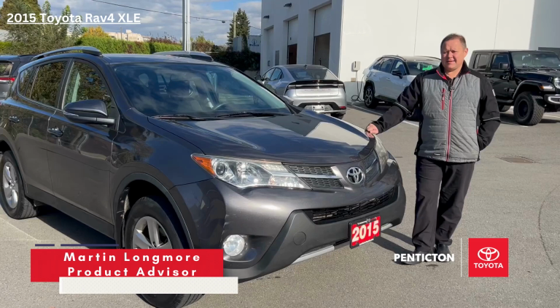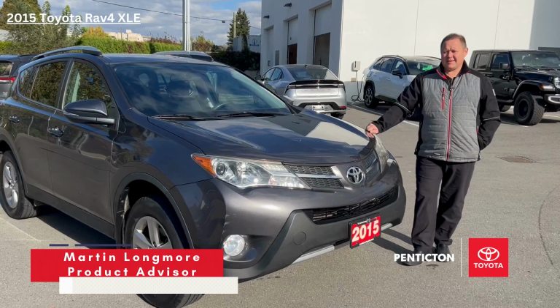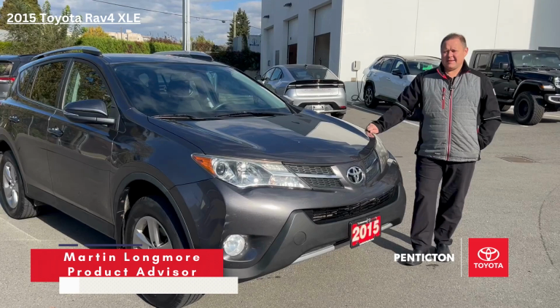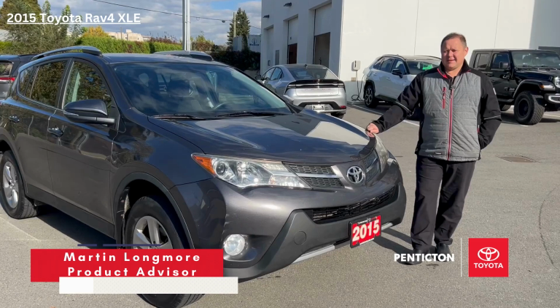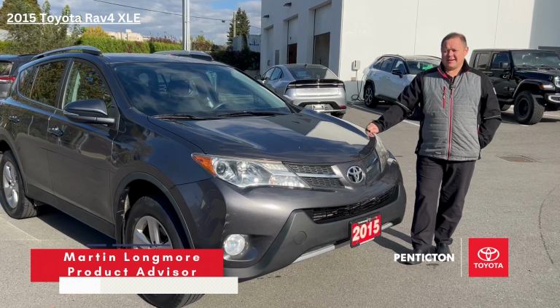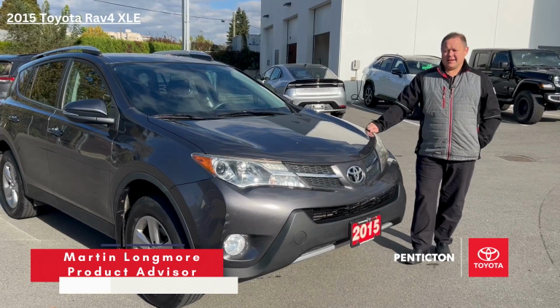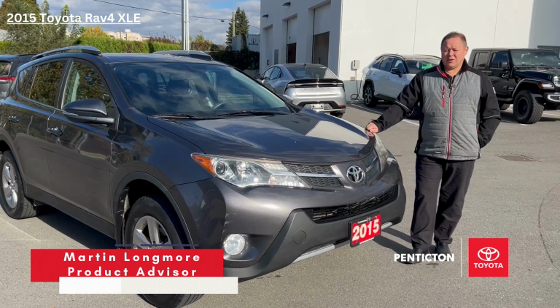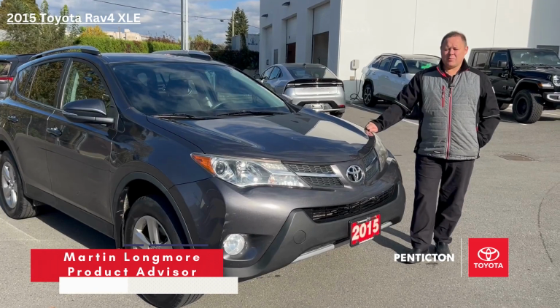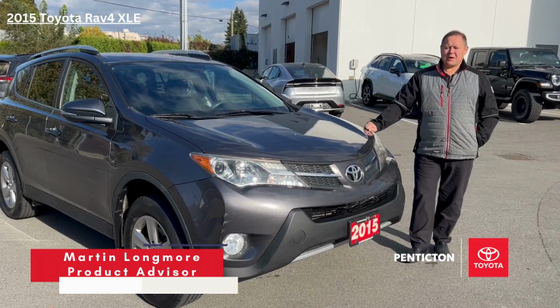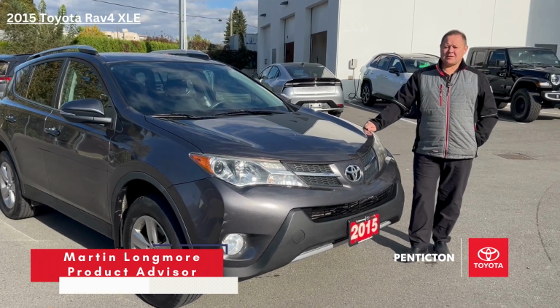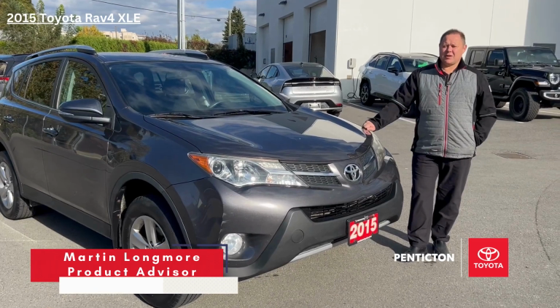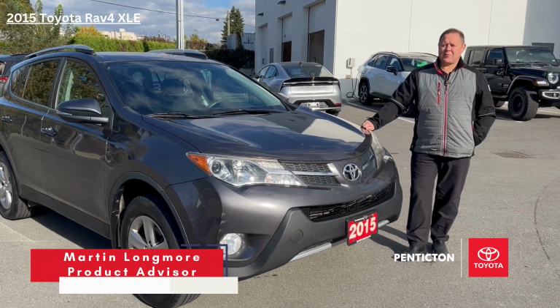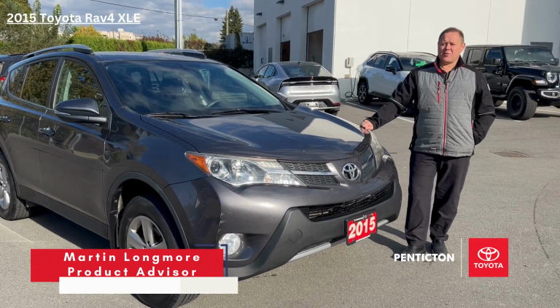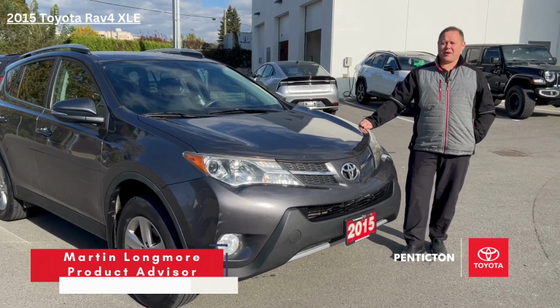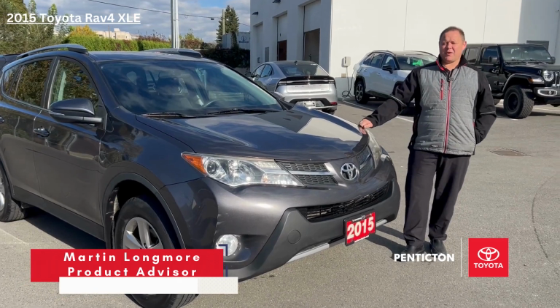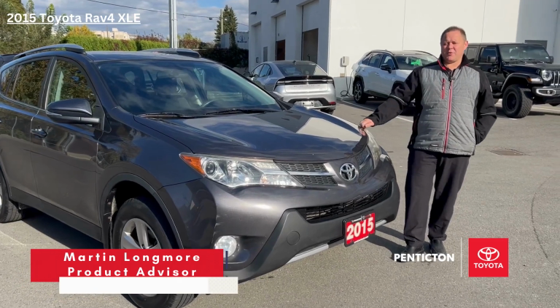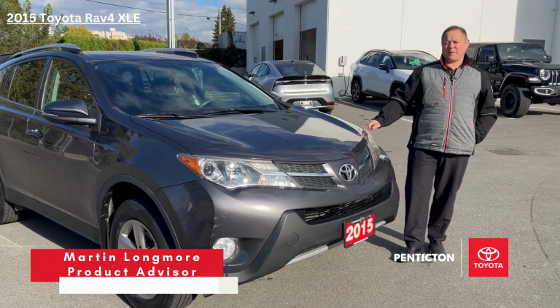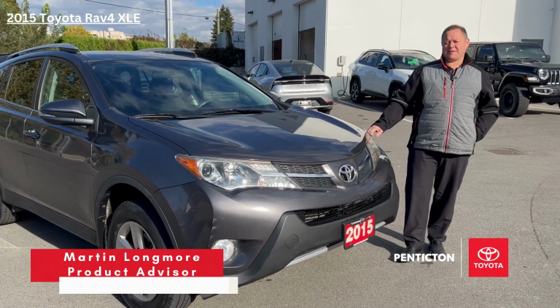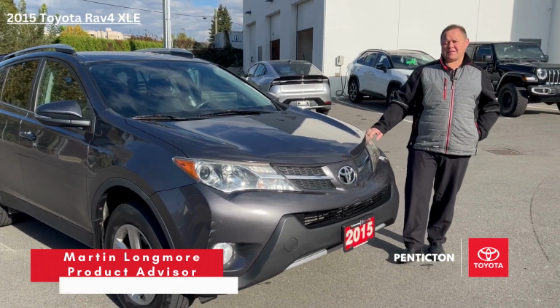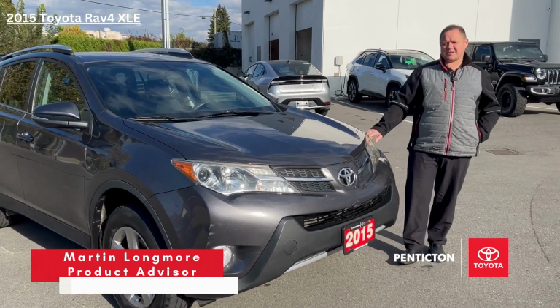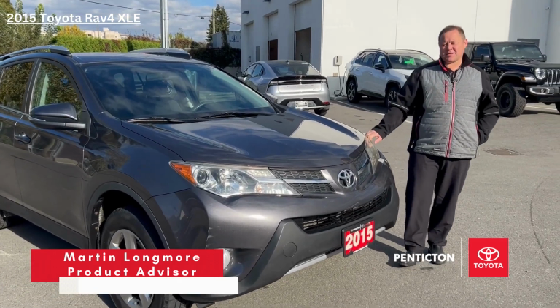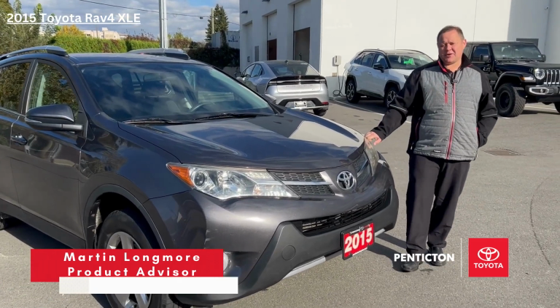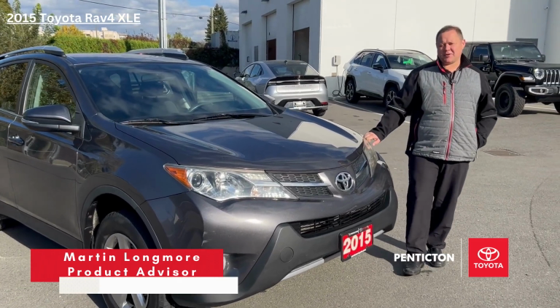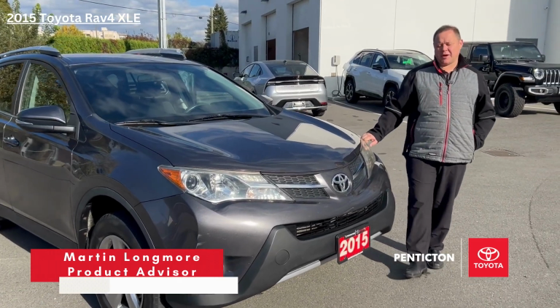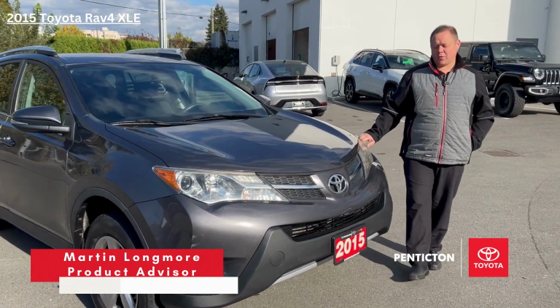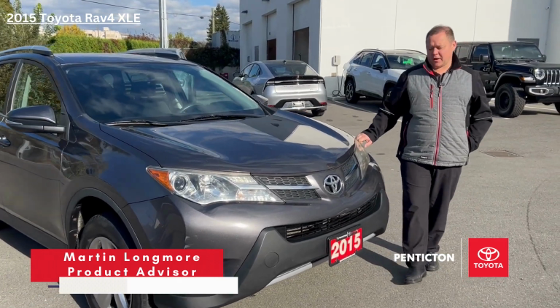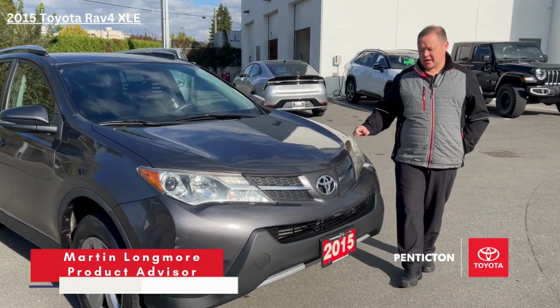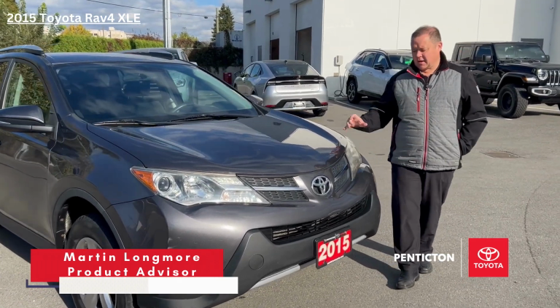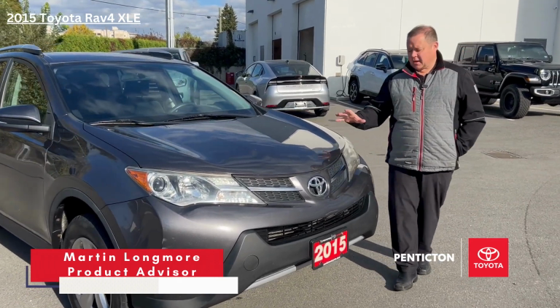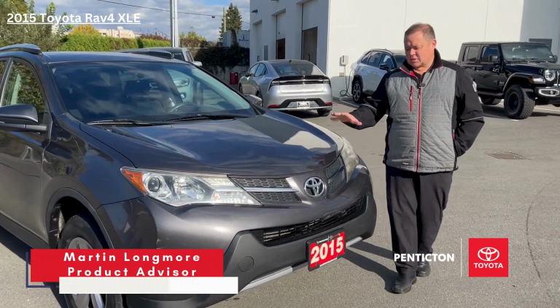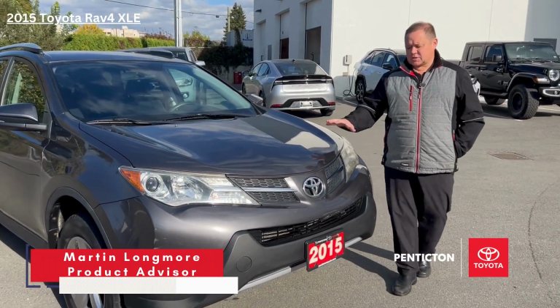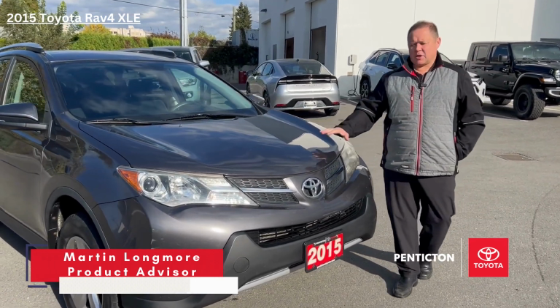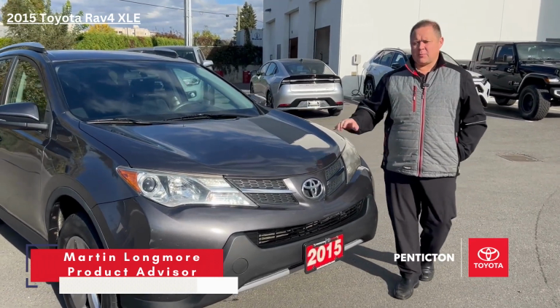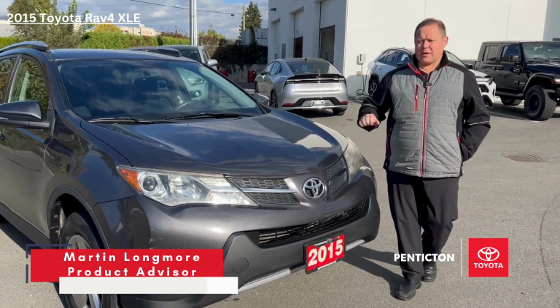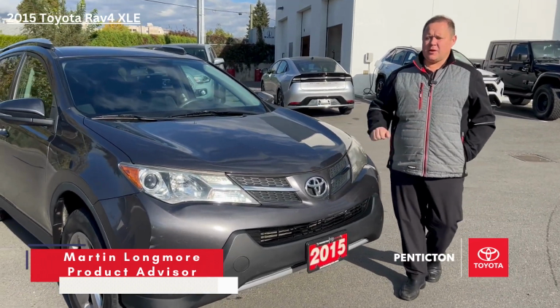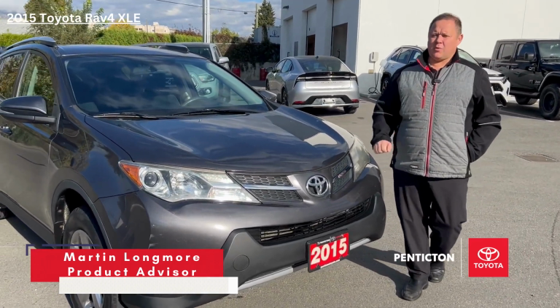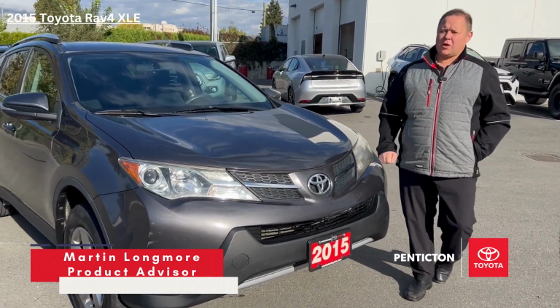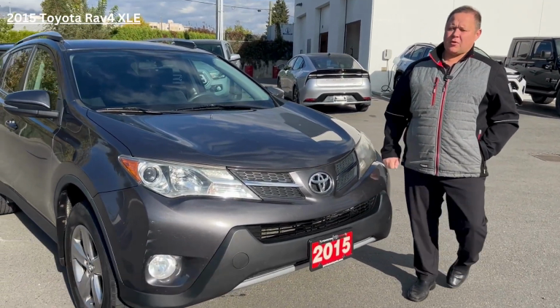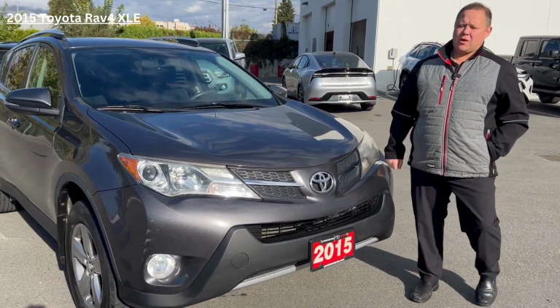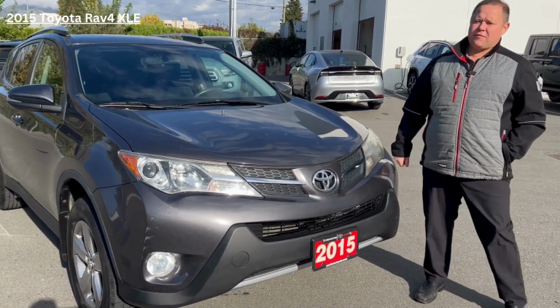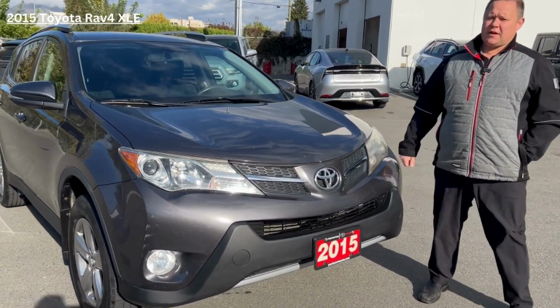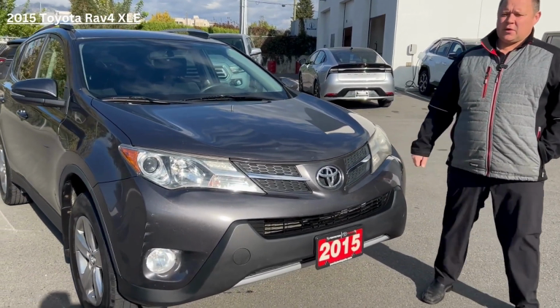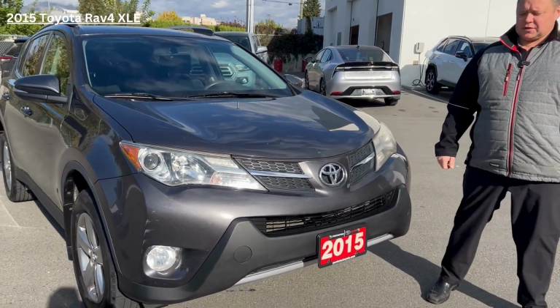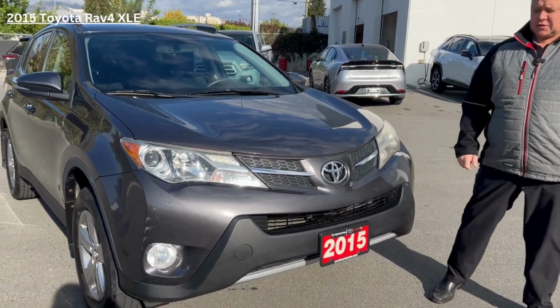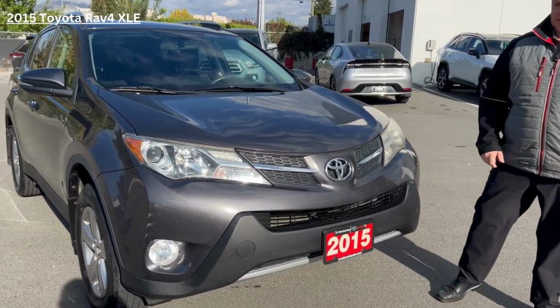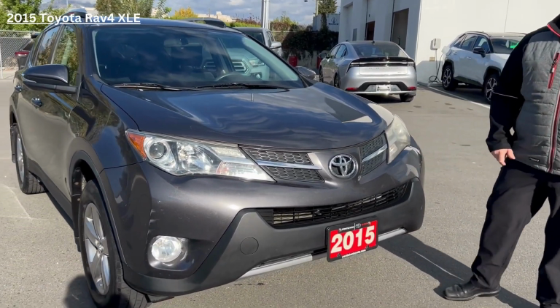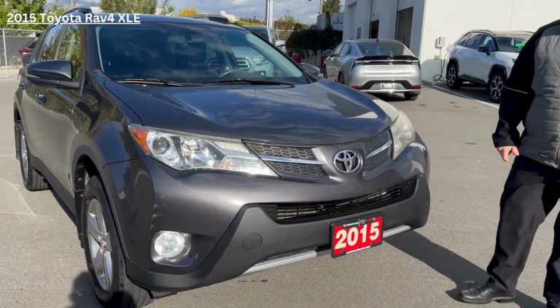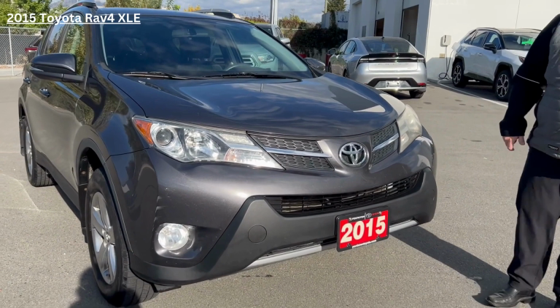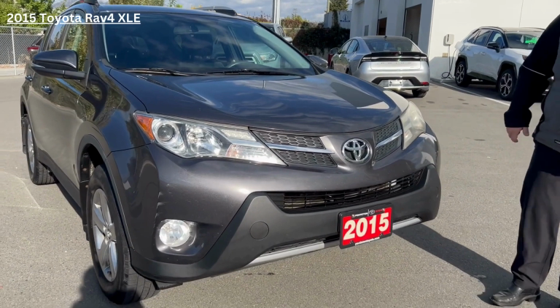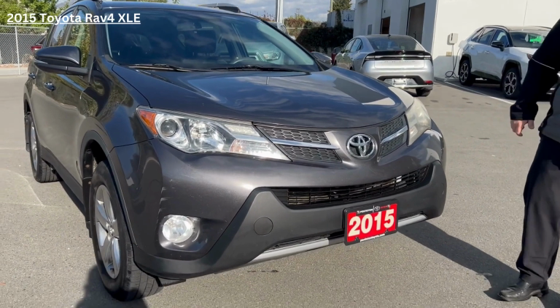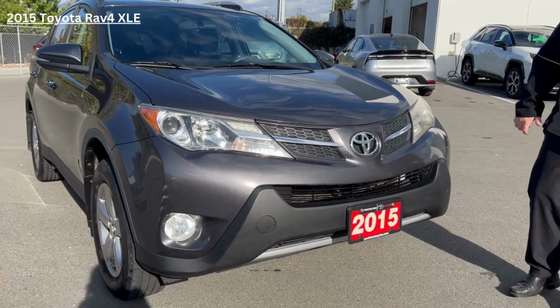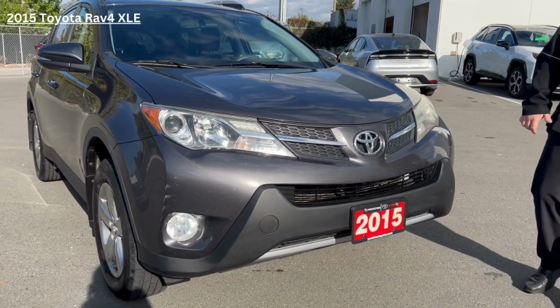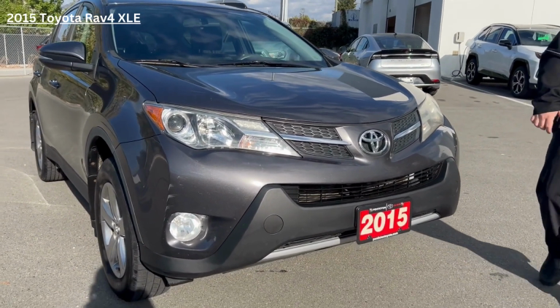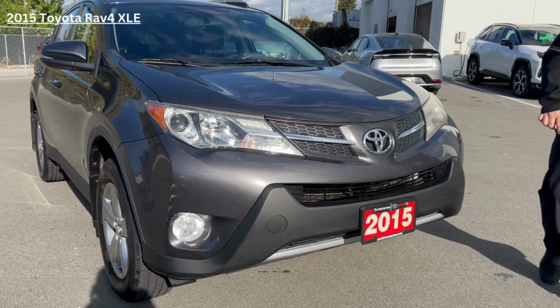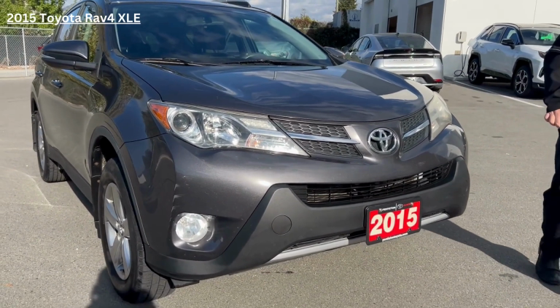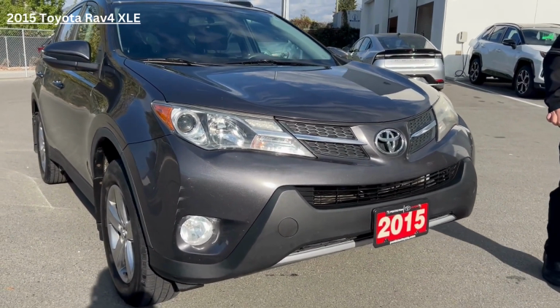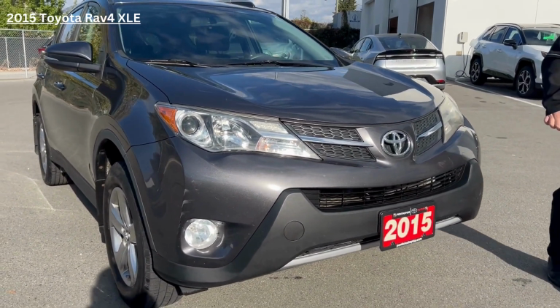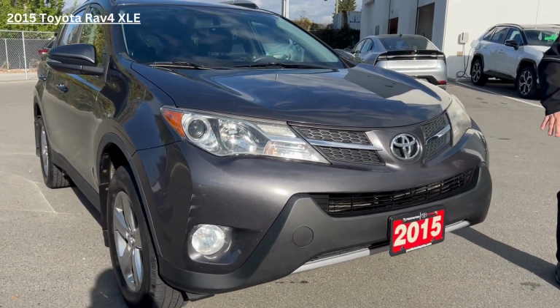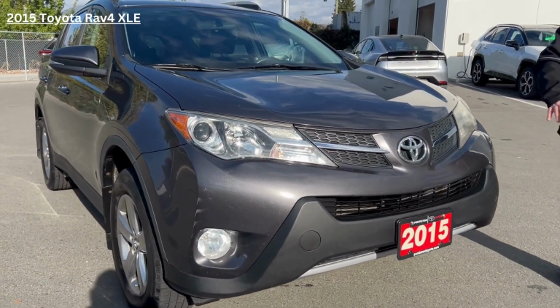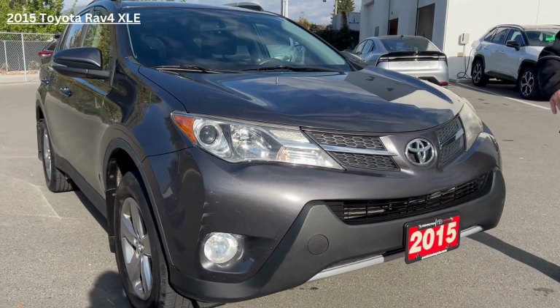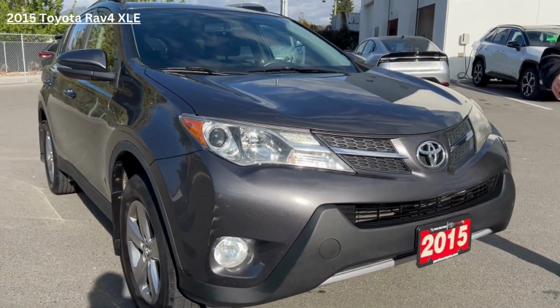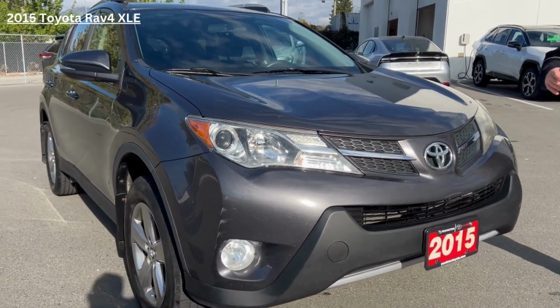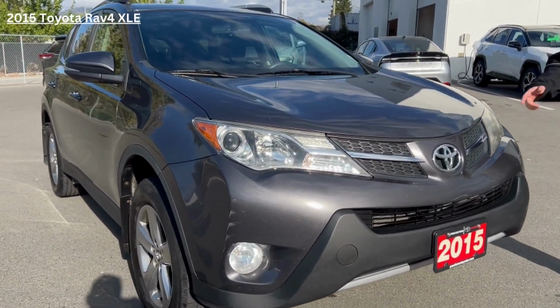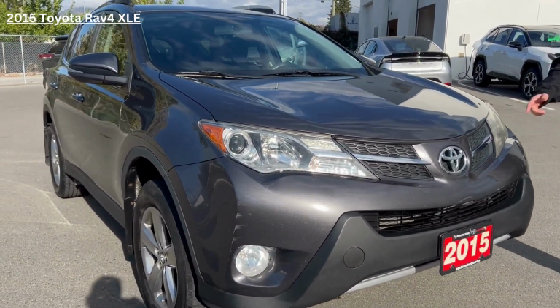Hello, Martin Longmore here with Penticton Toyota. How are you? Just going to bring you a walk-around video on a 2015 Toyota RAV4 XLE.